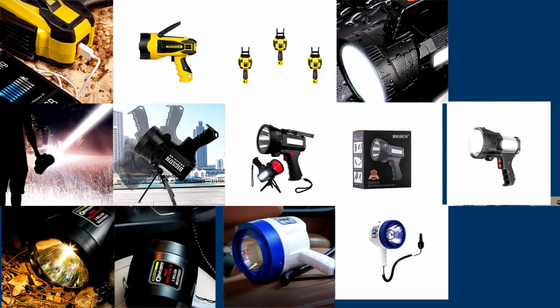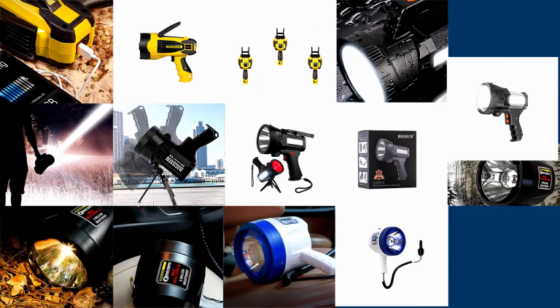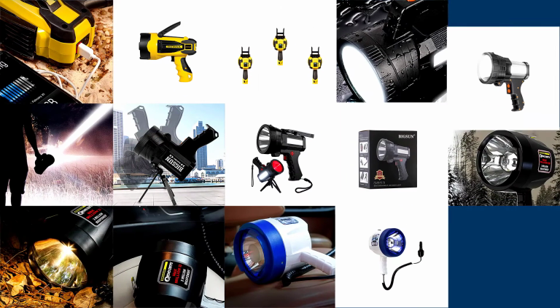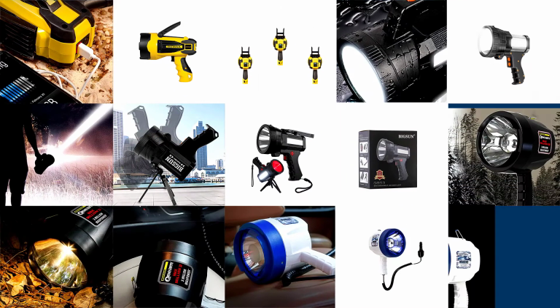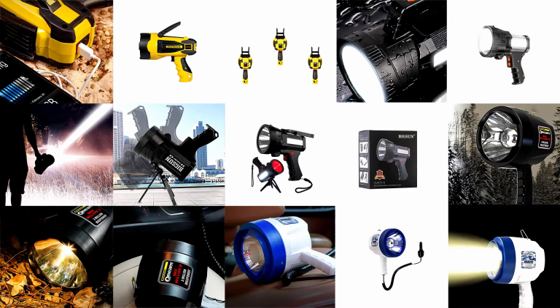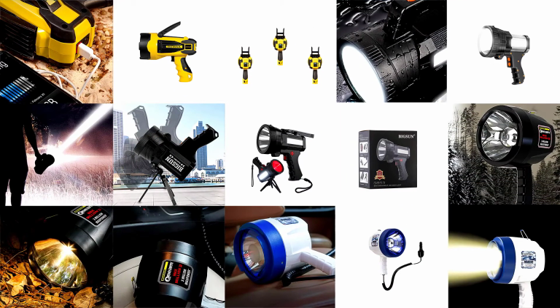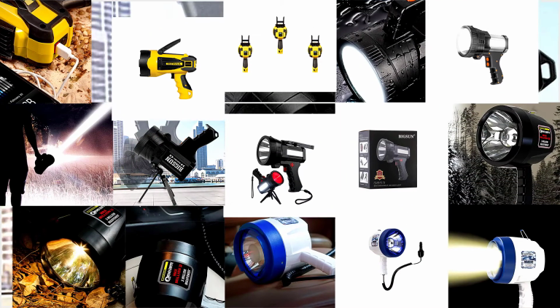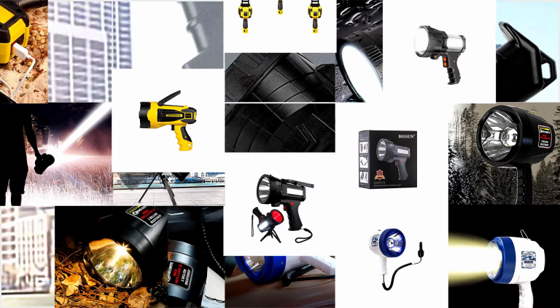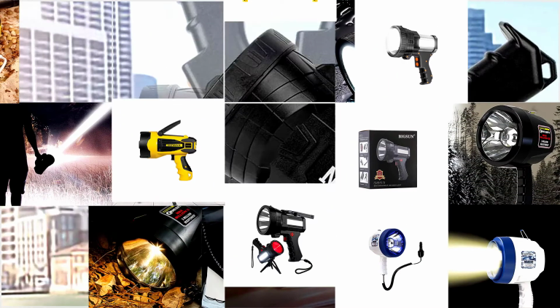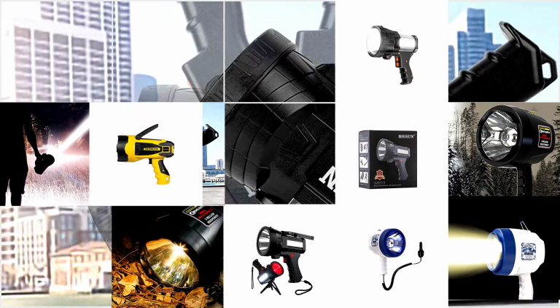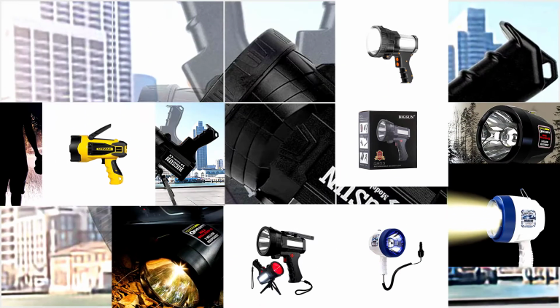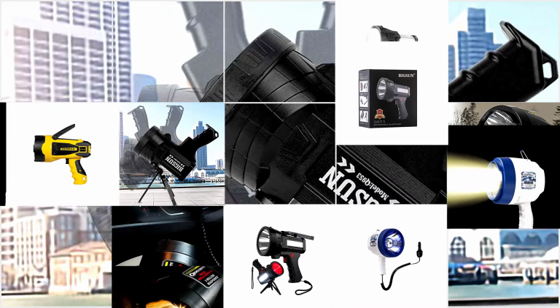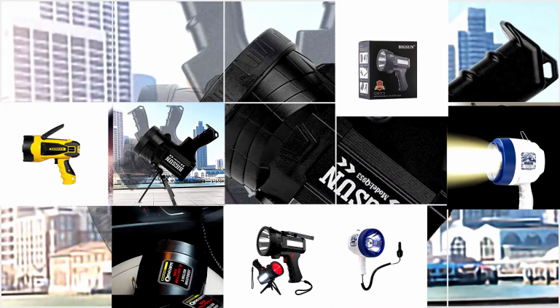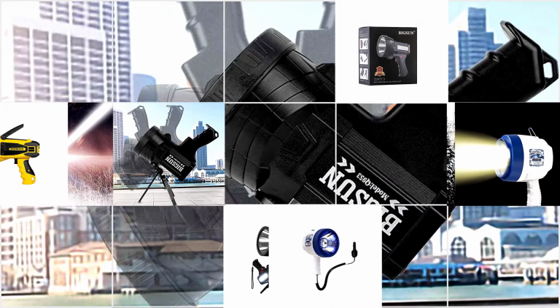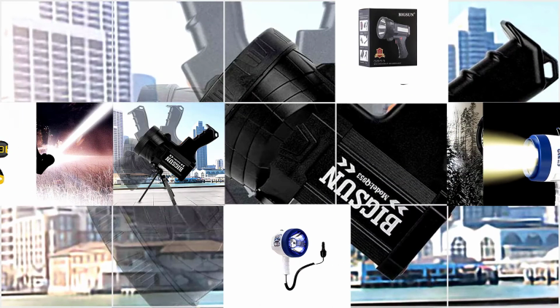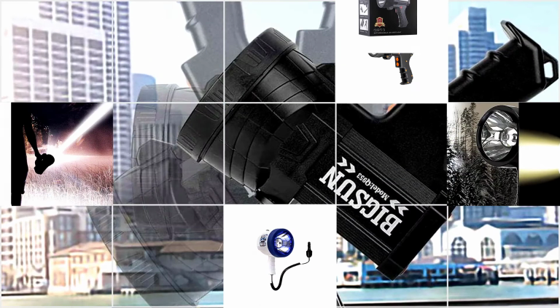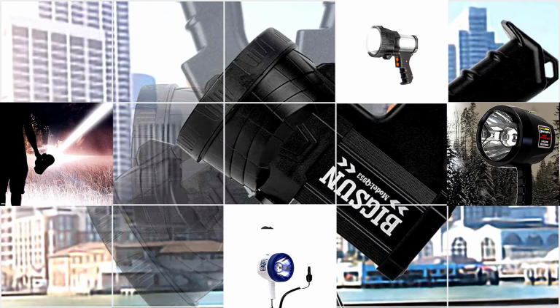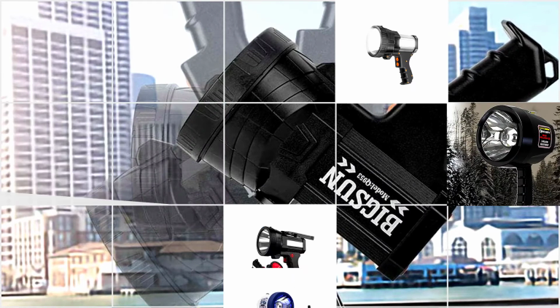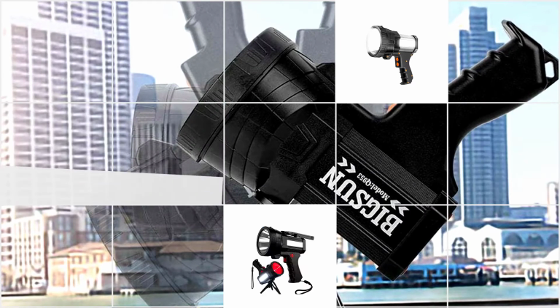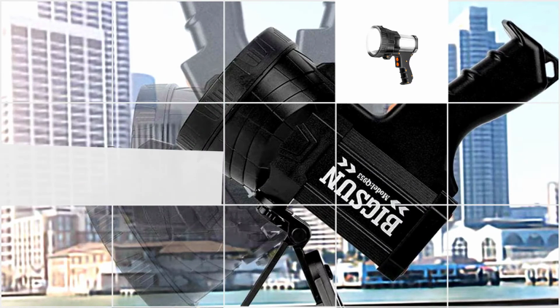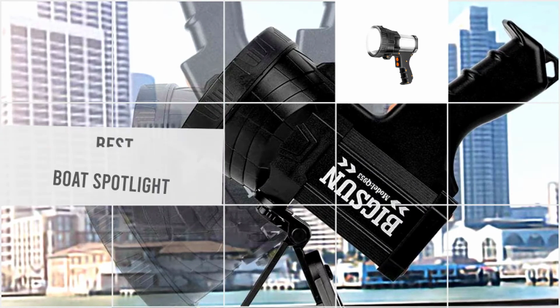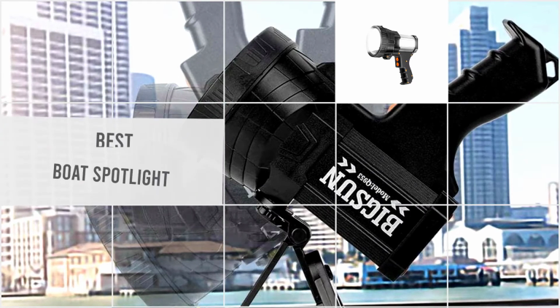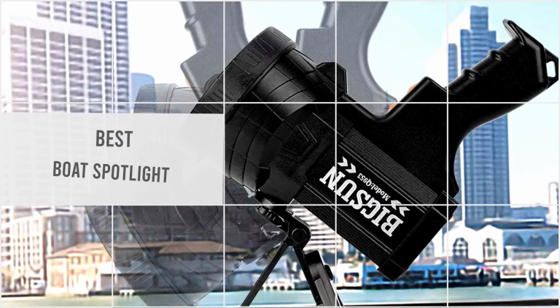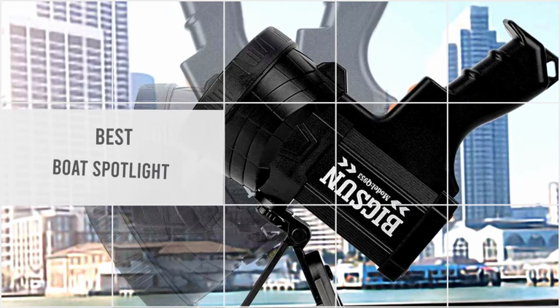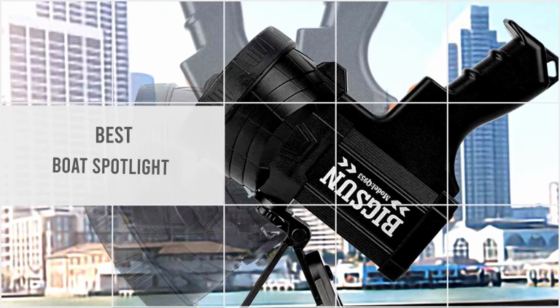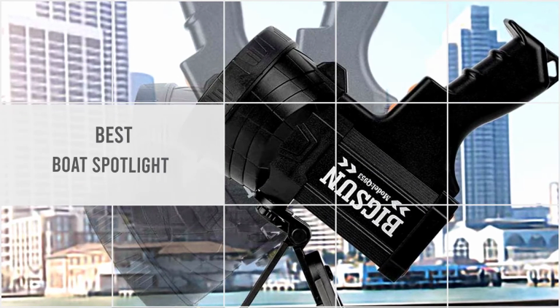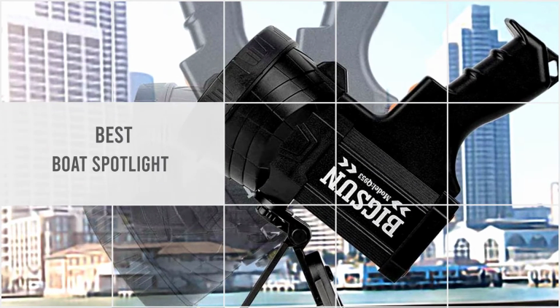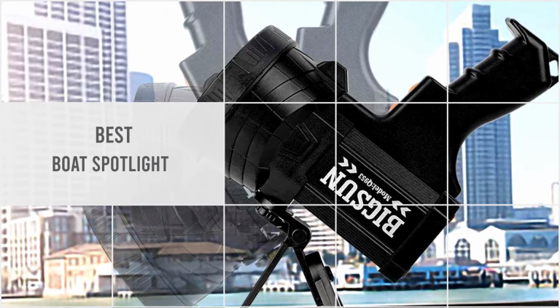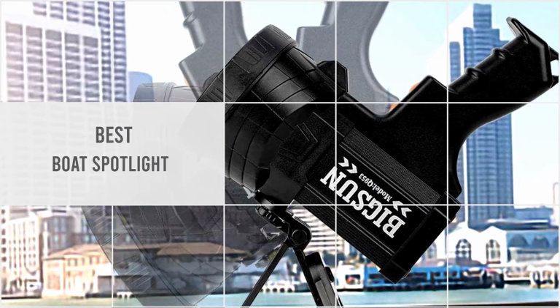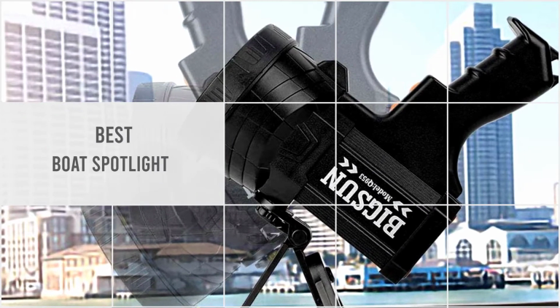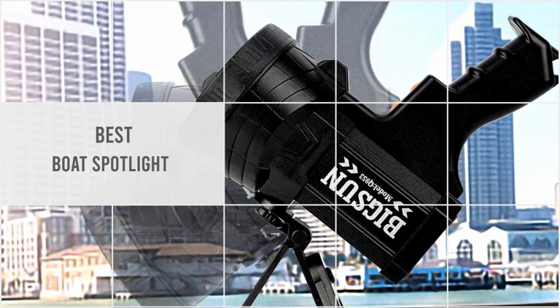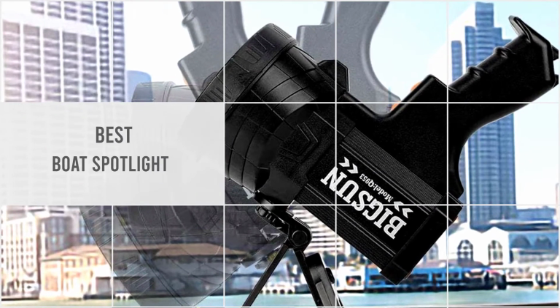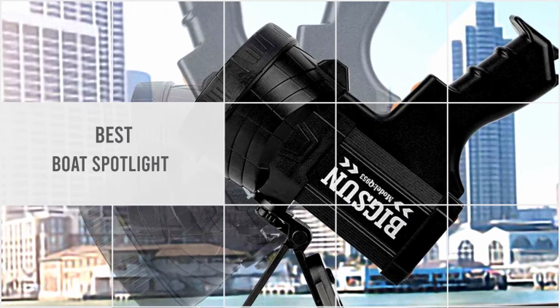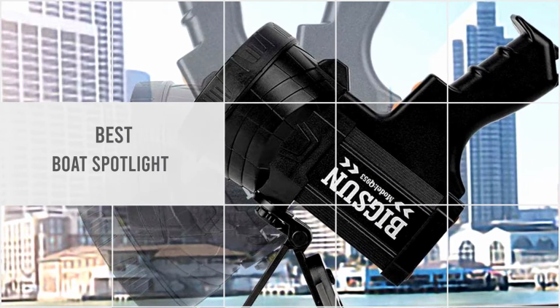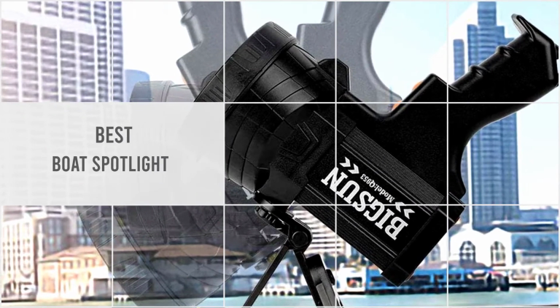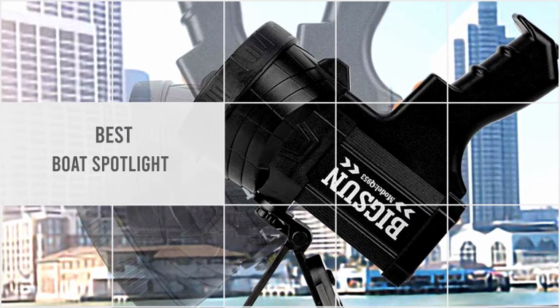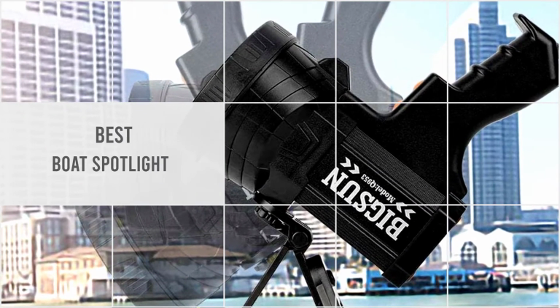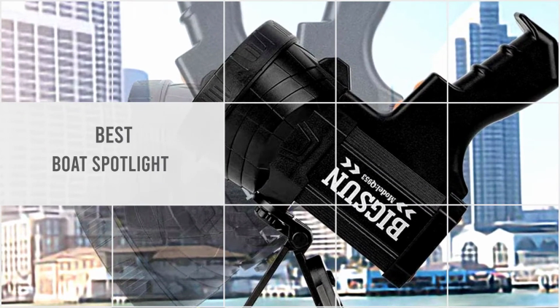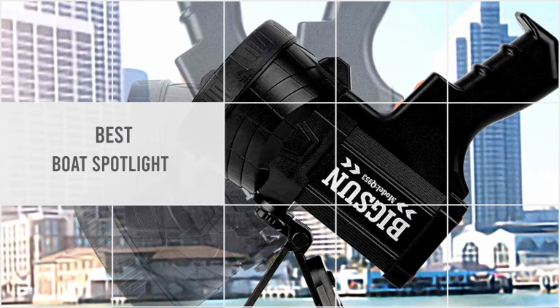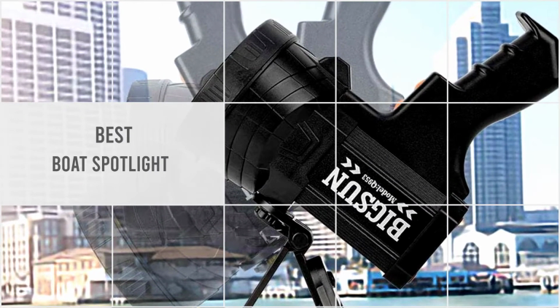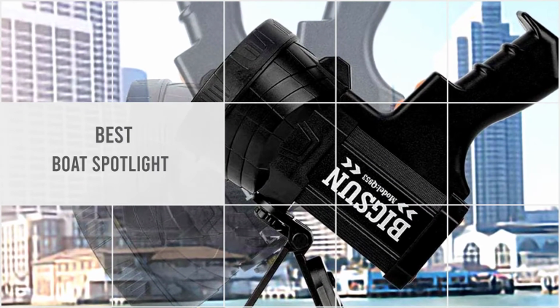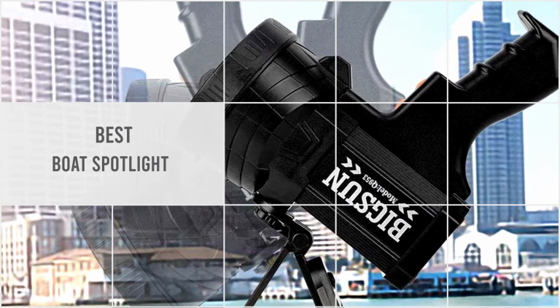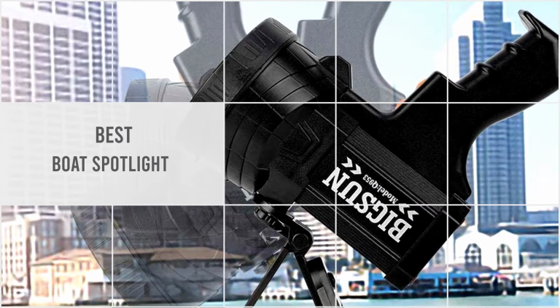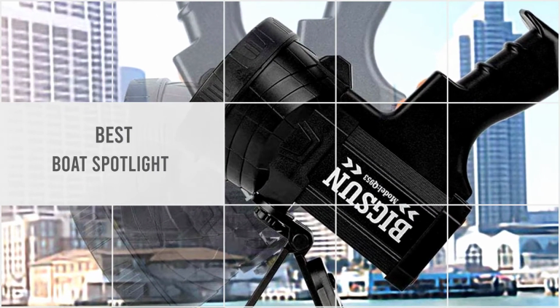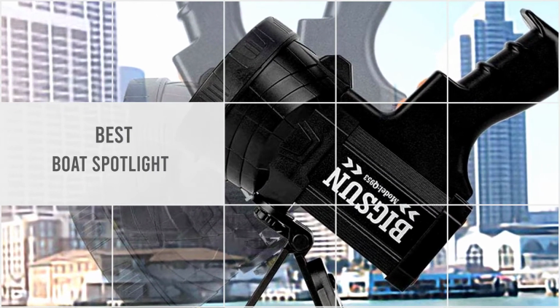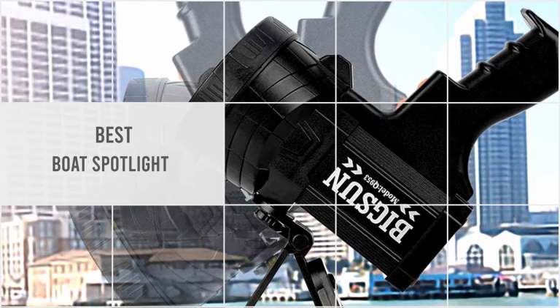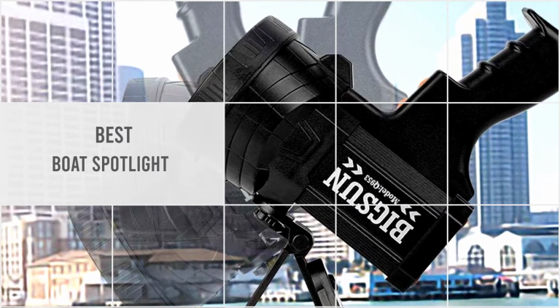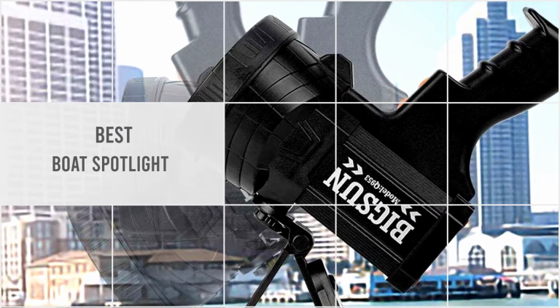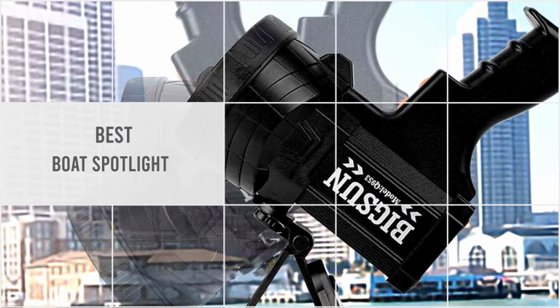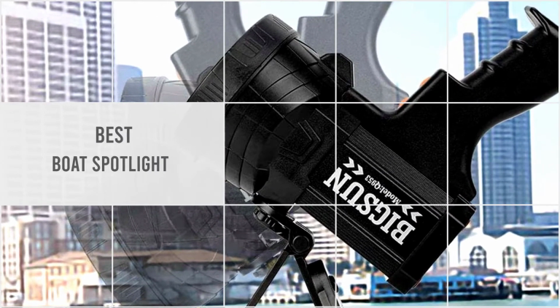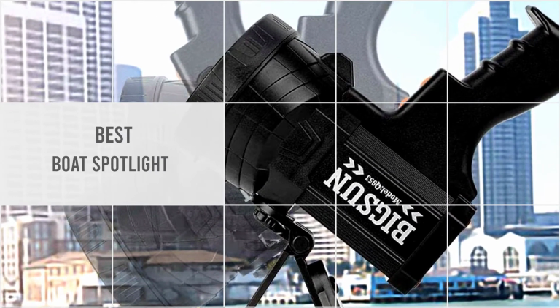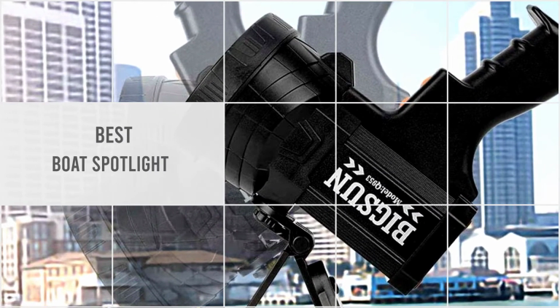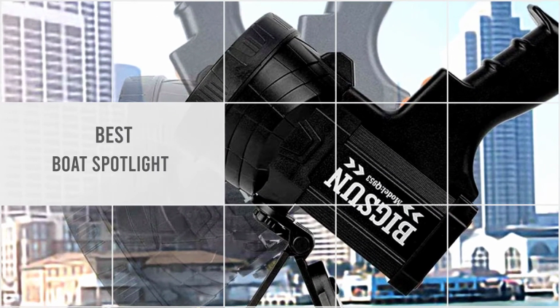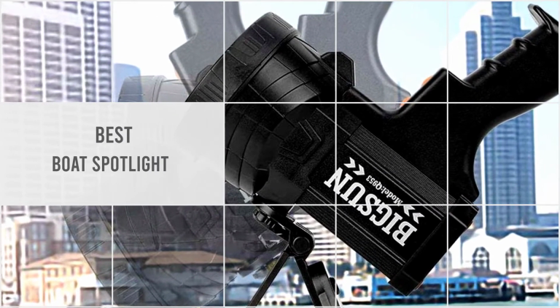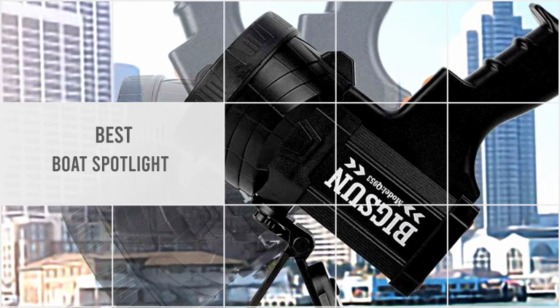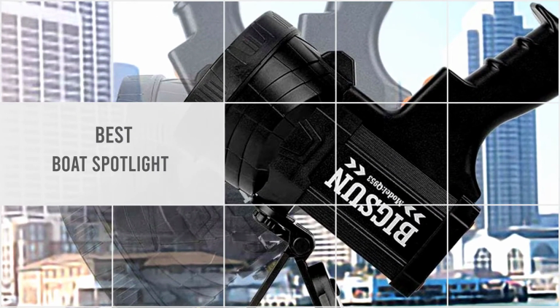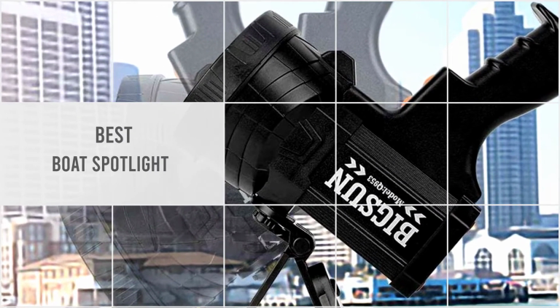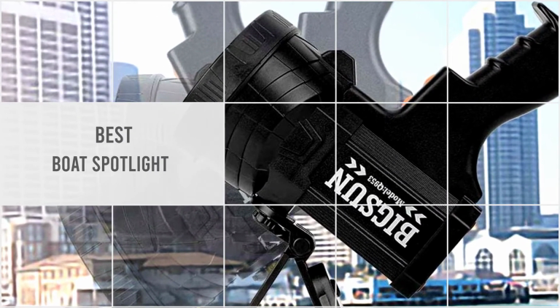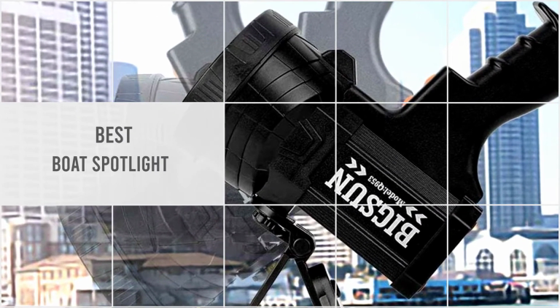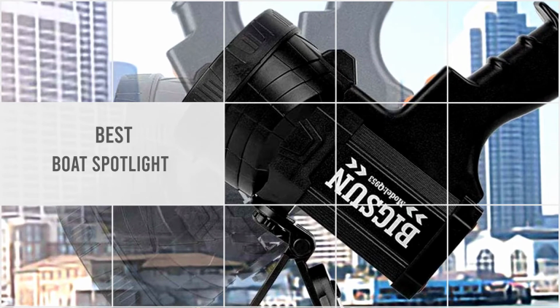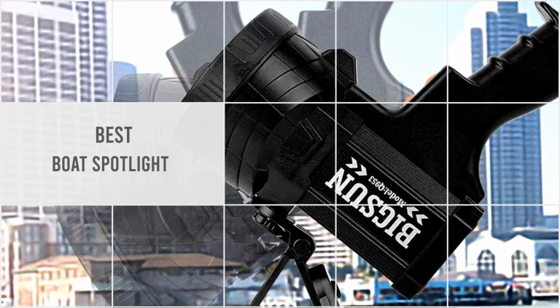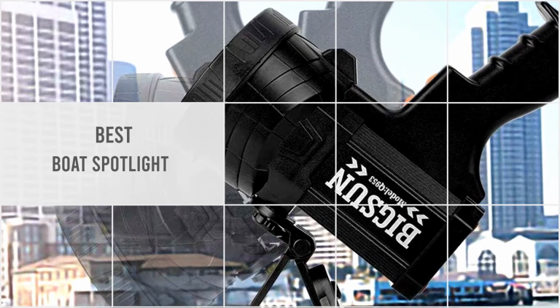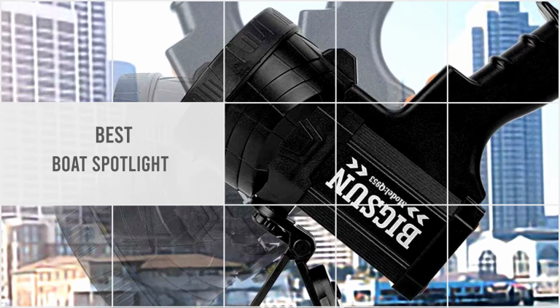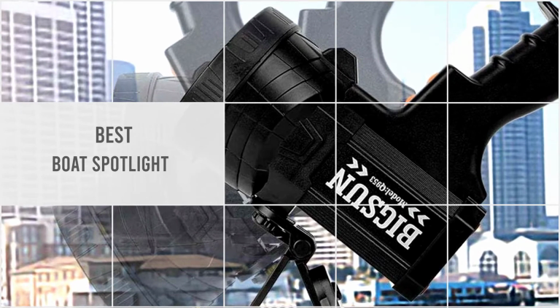We put together a video of the five best boat spotlights on the market. Let's get started to find the best one for you.